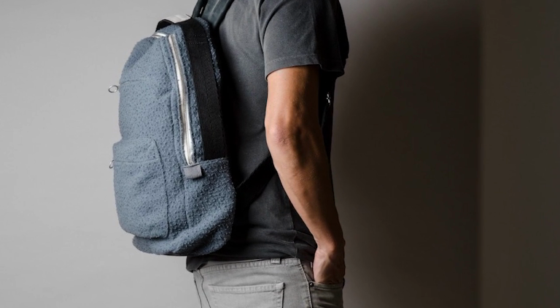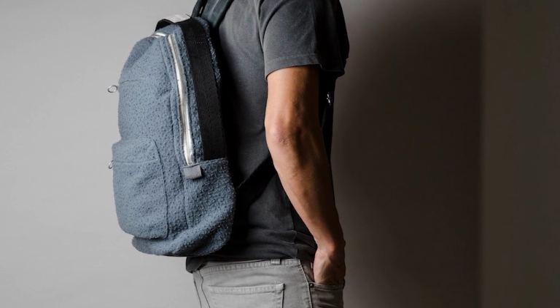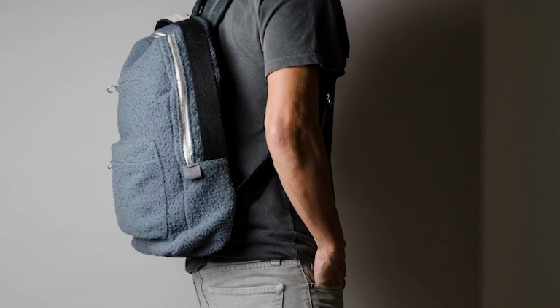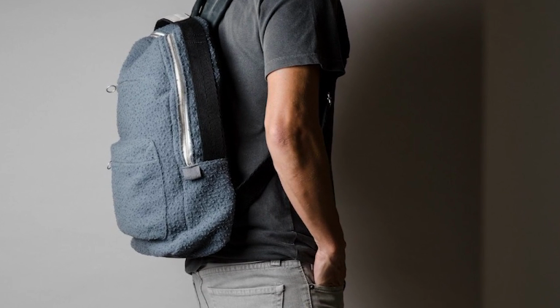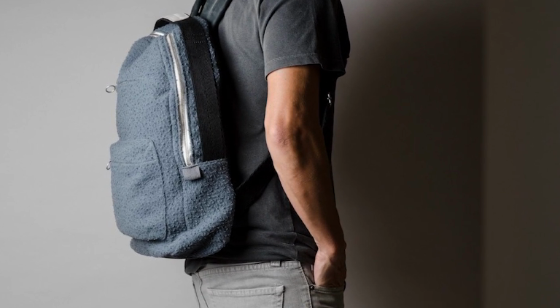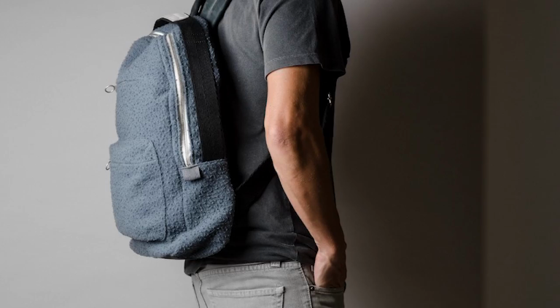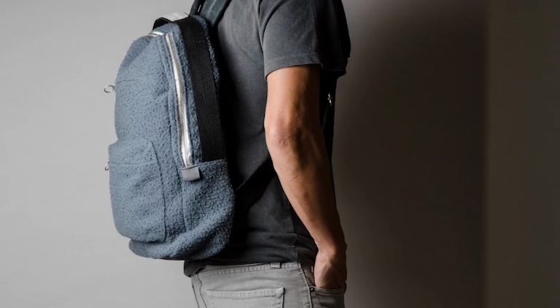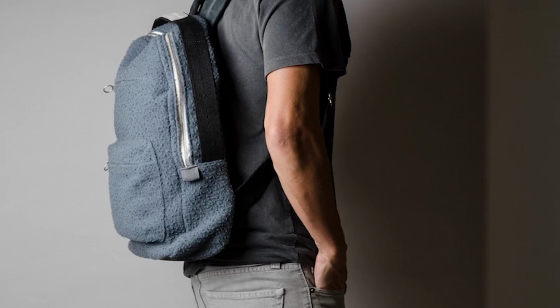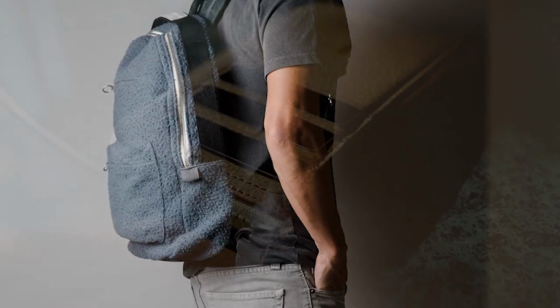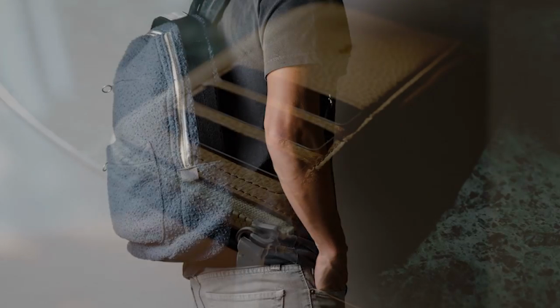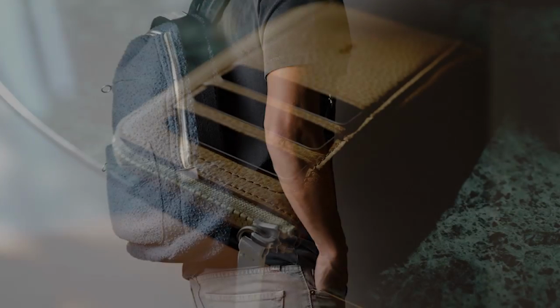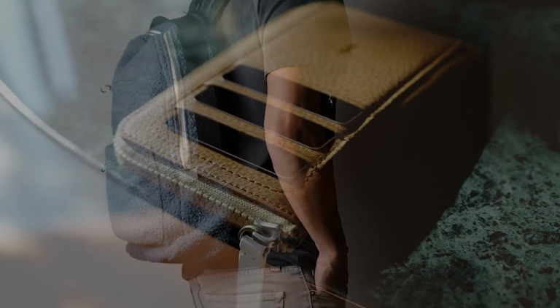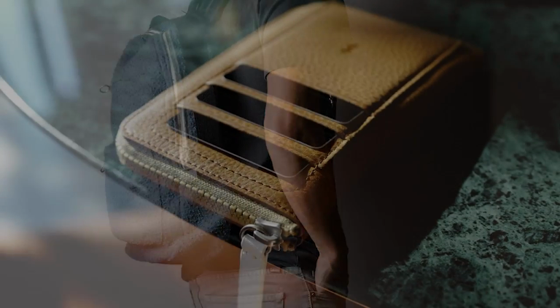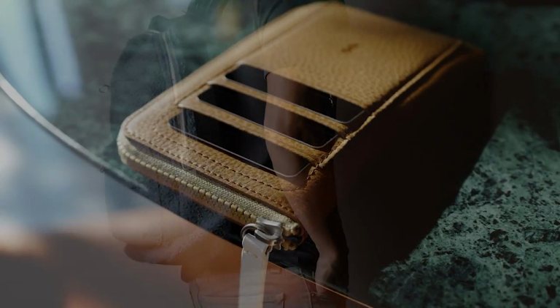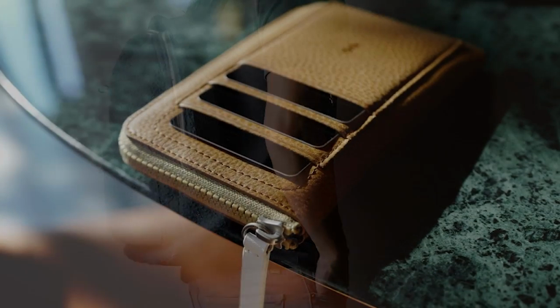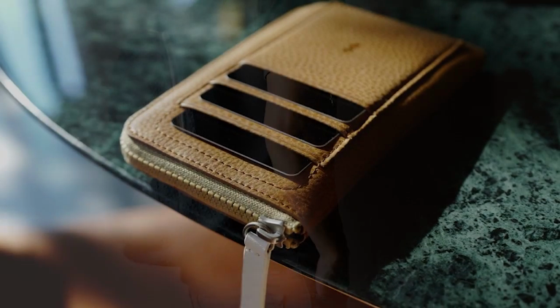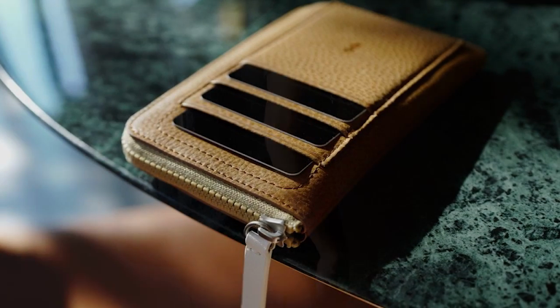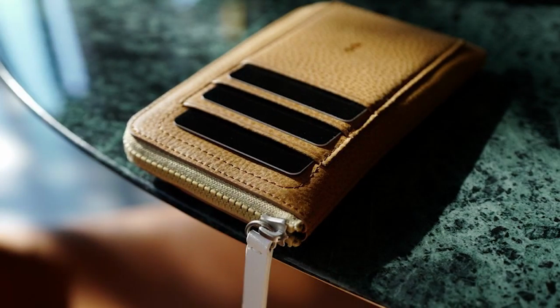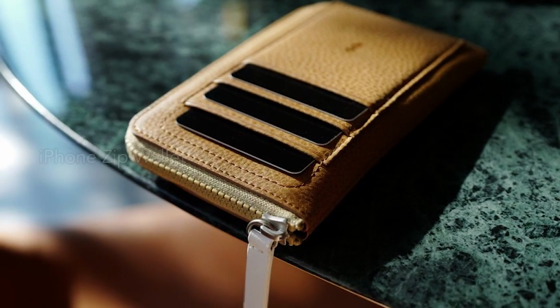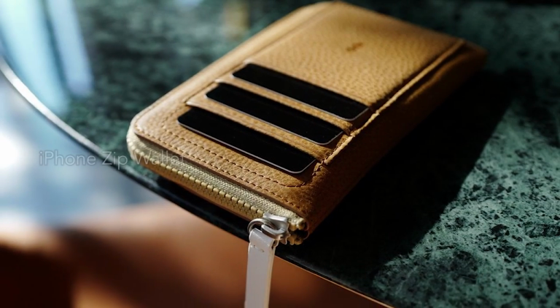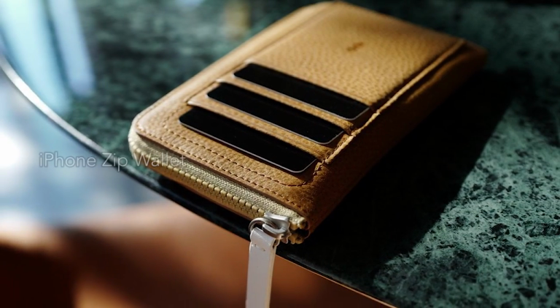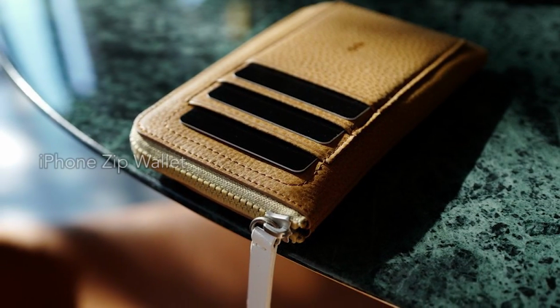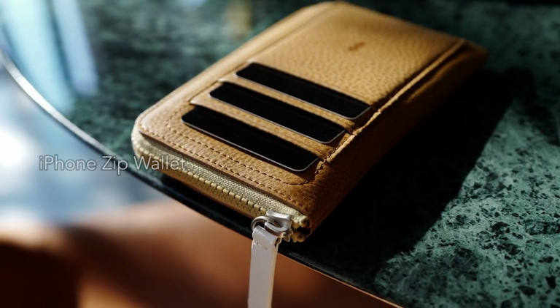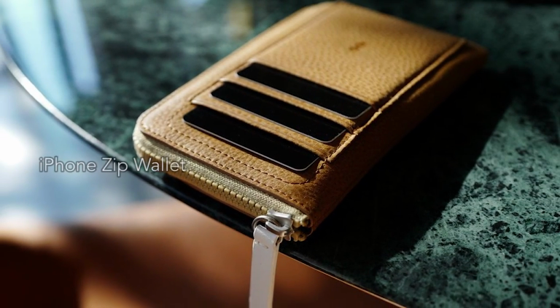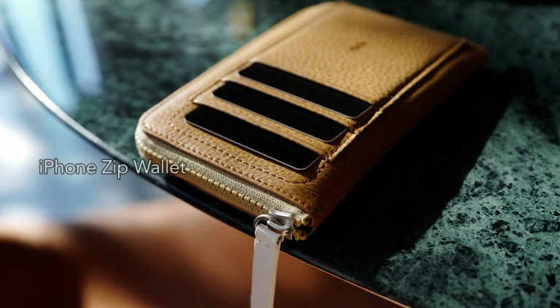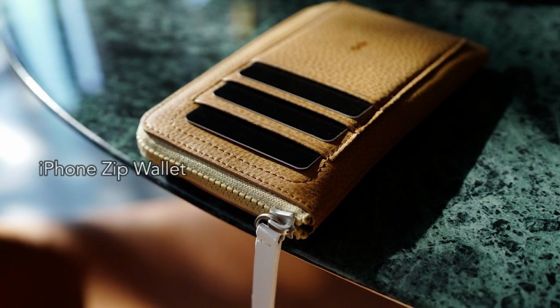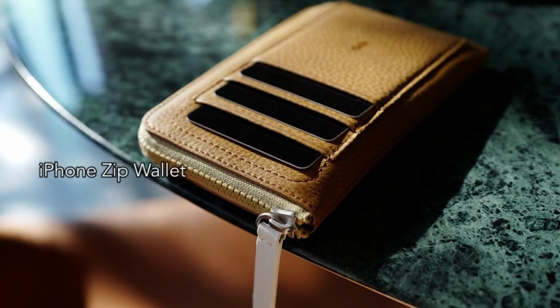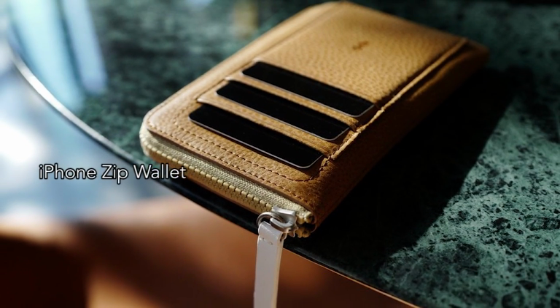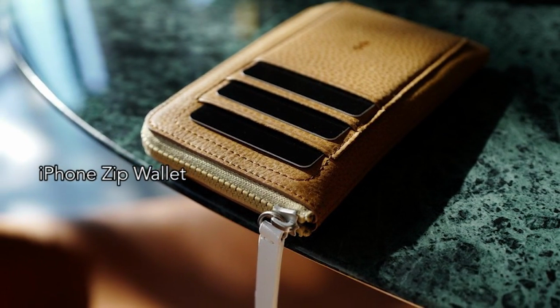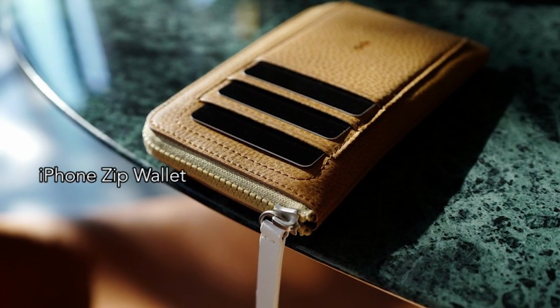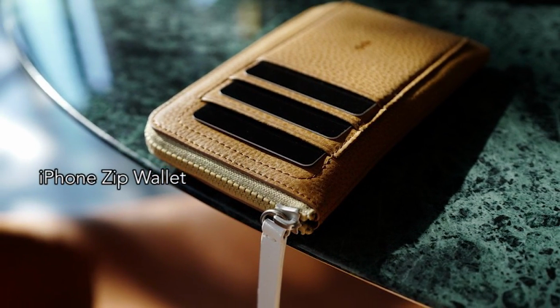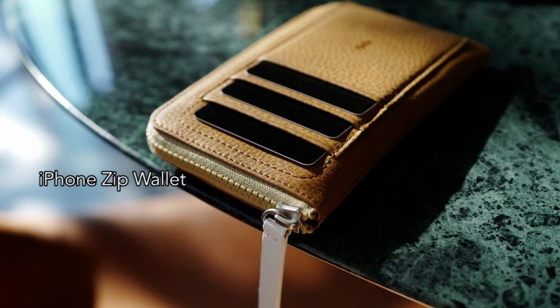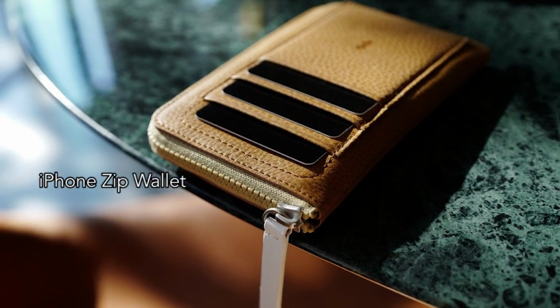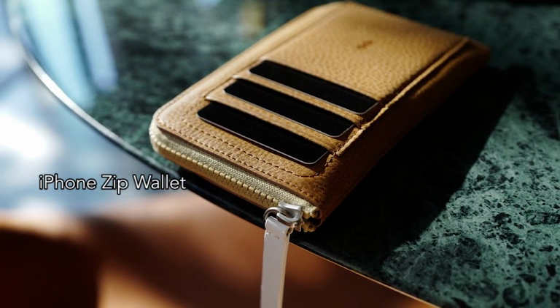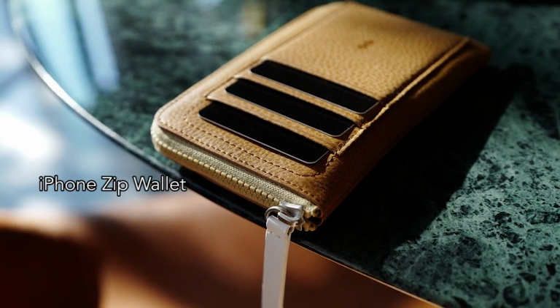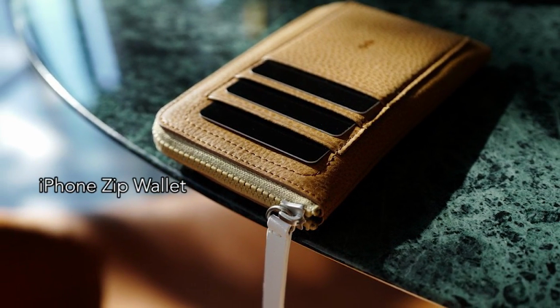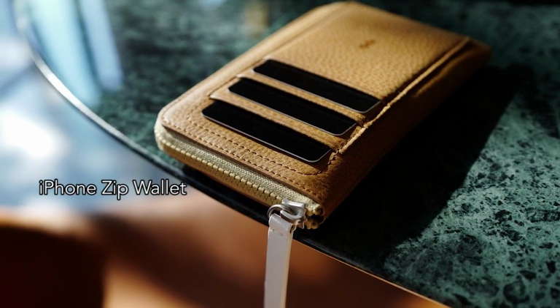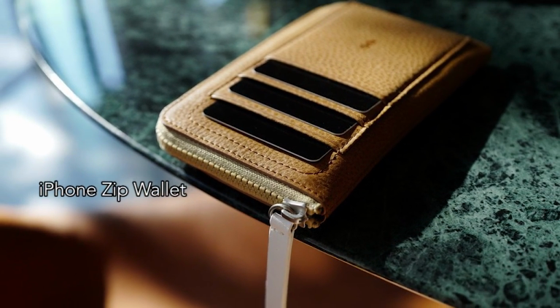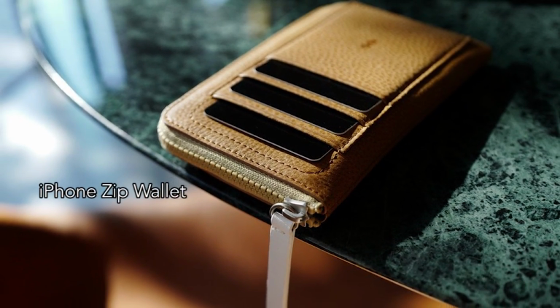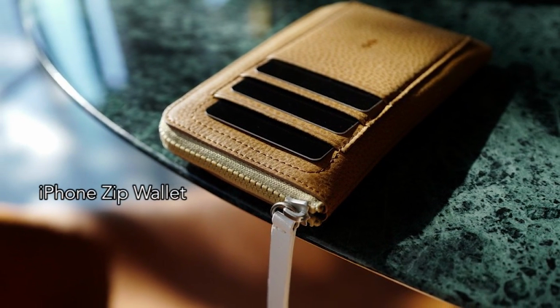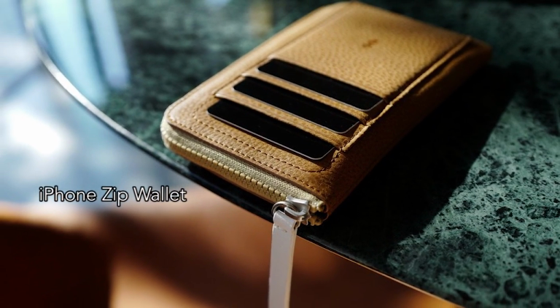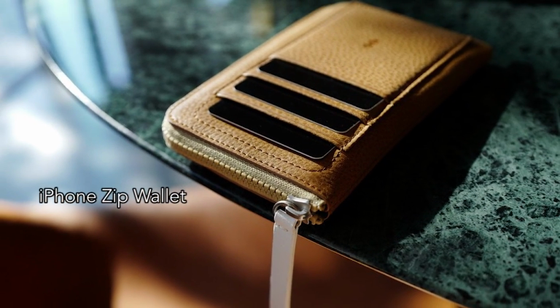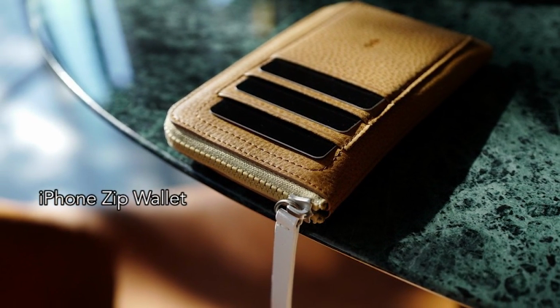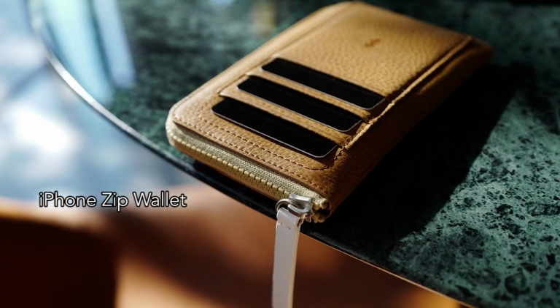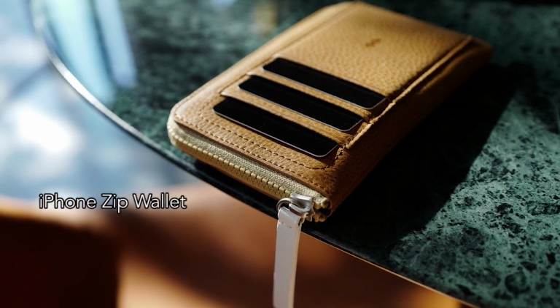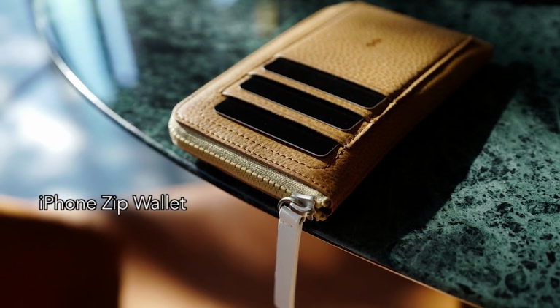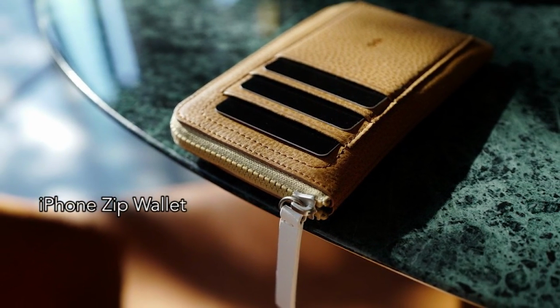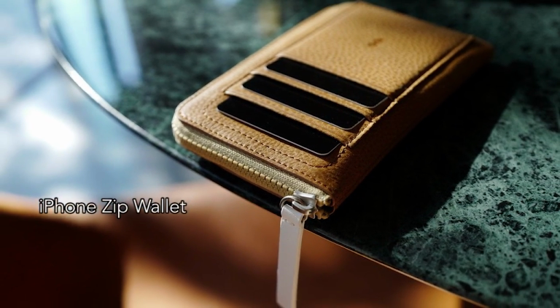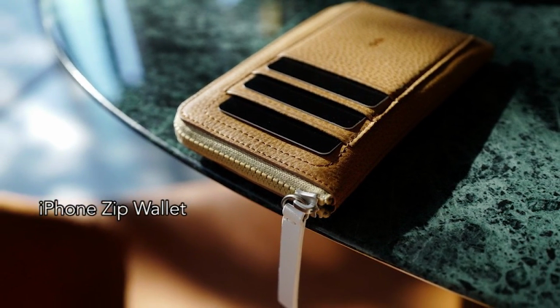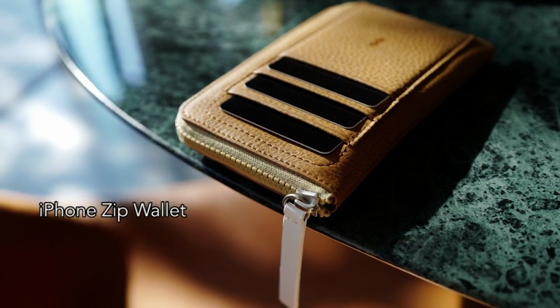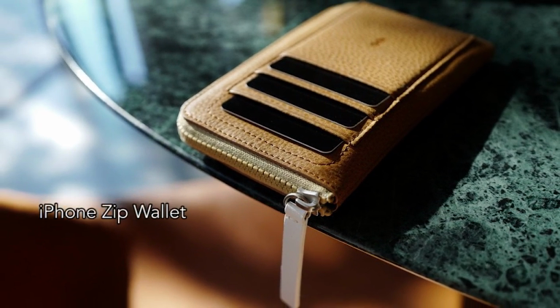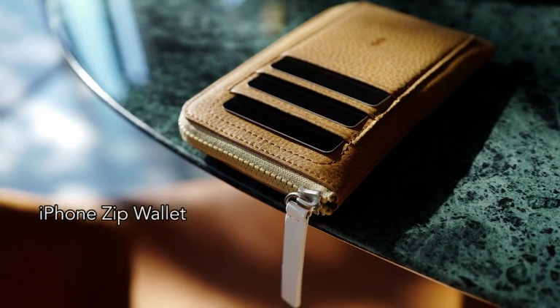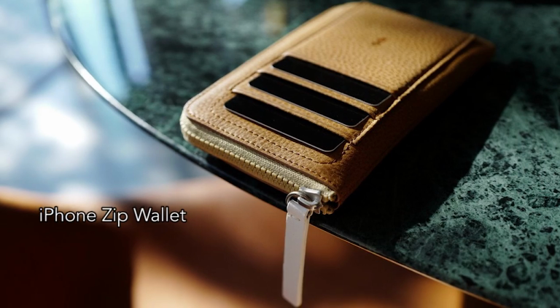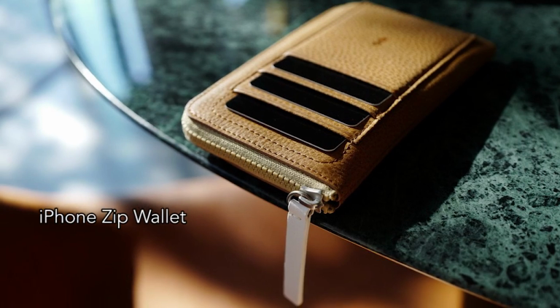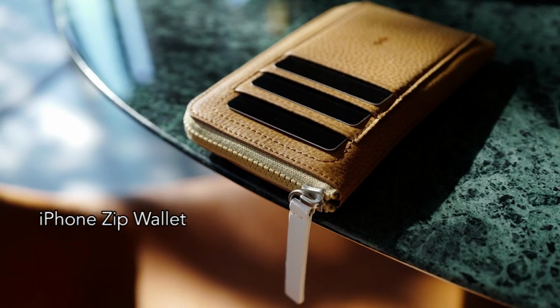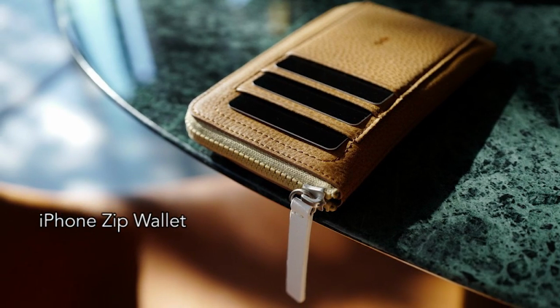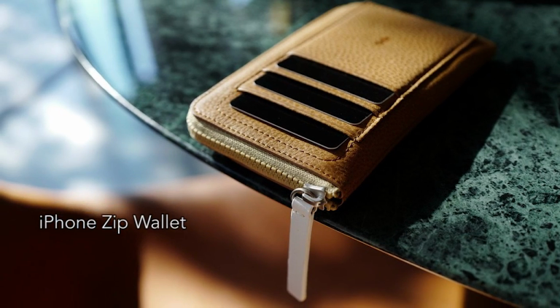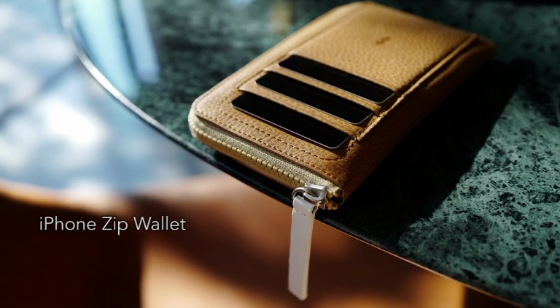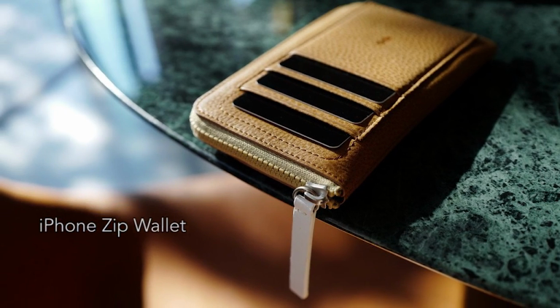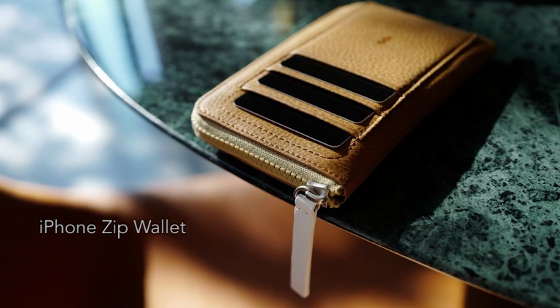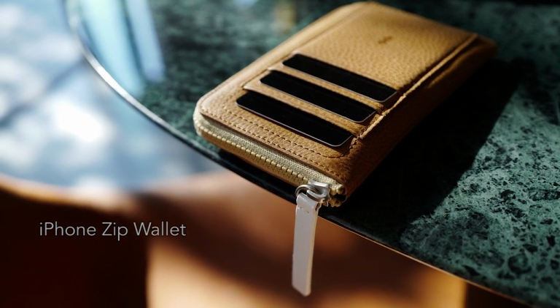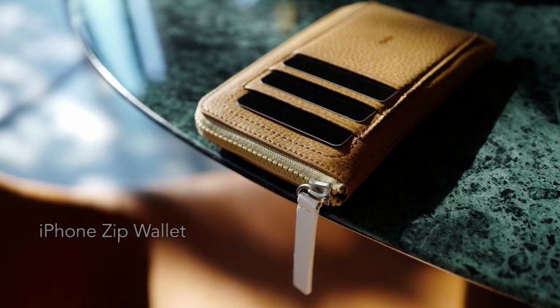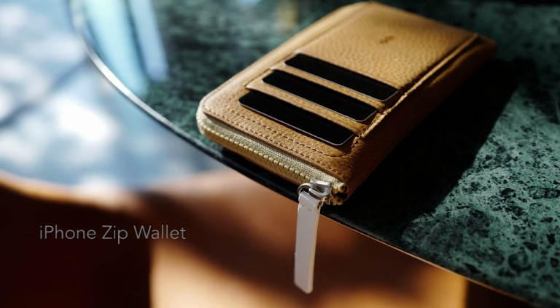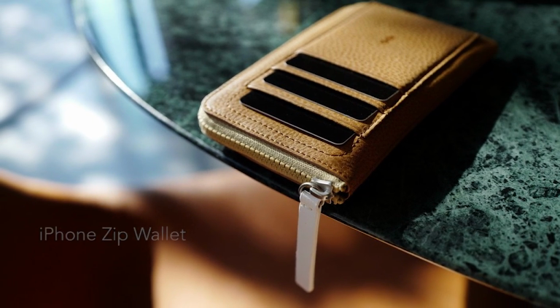Finally, we have the iPhone Zip Wallet, perfect for keeping your iPhone and cards nearby while still looking fashionable.